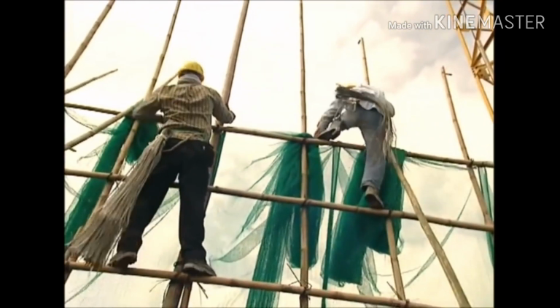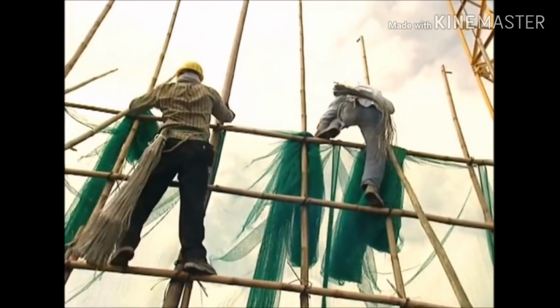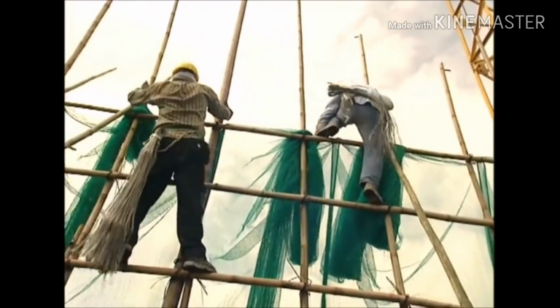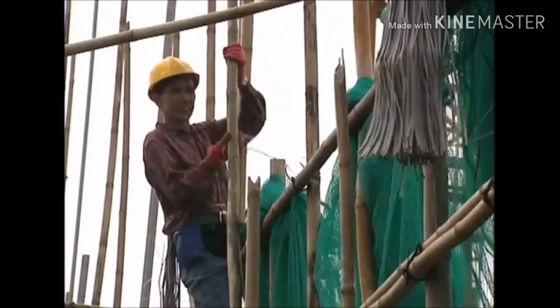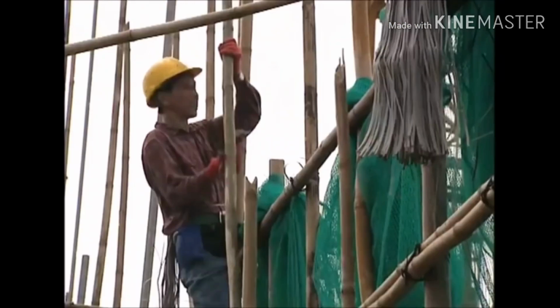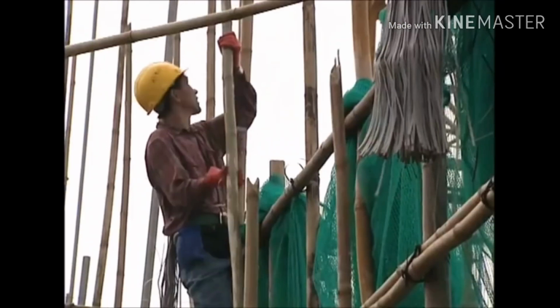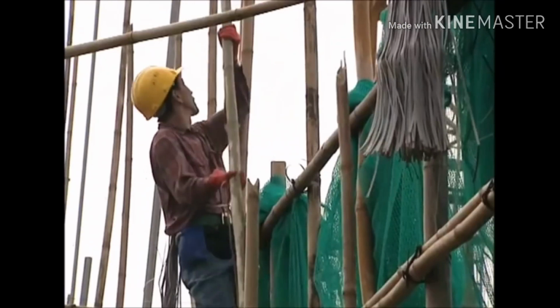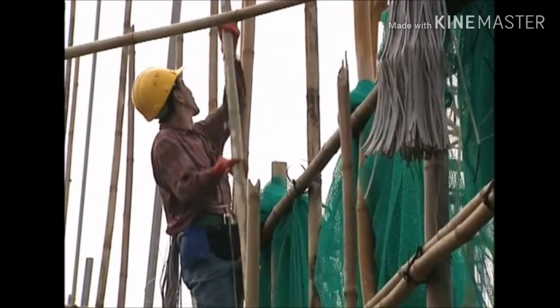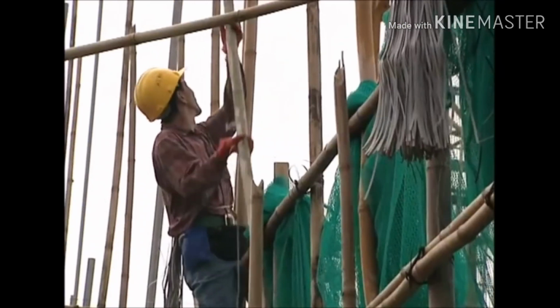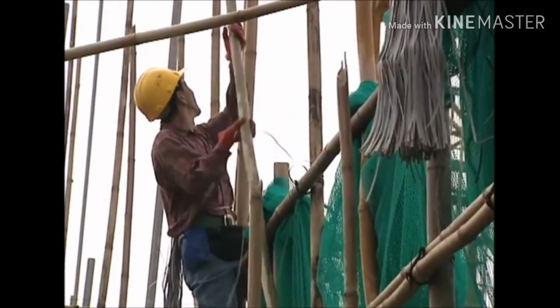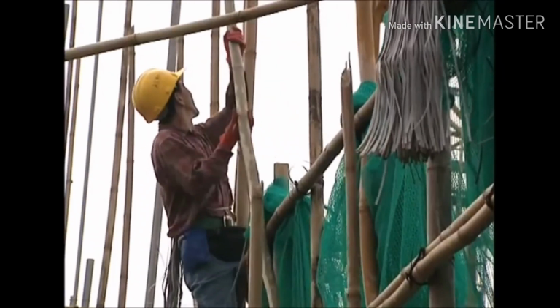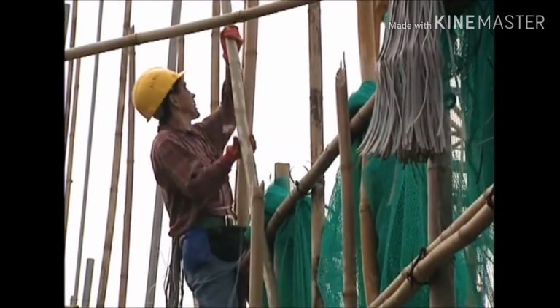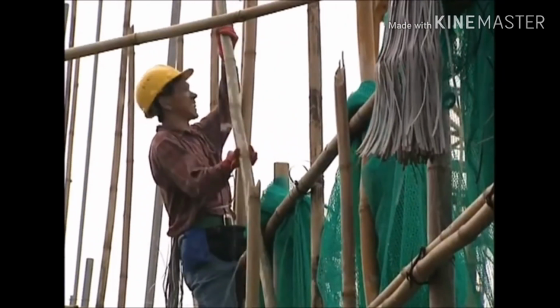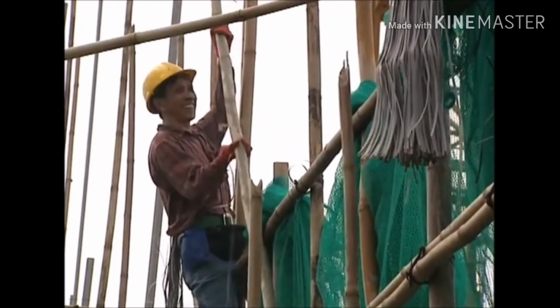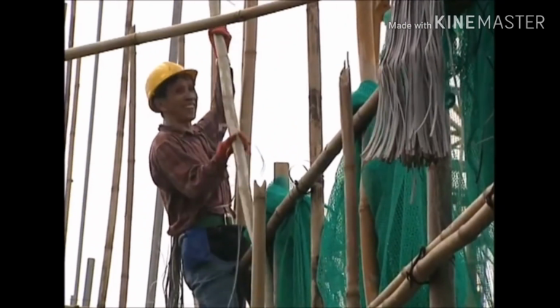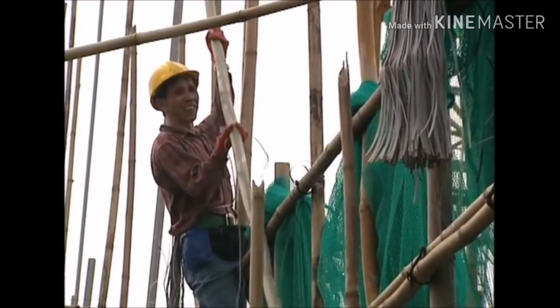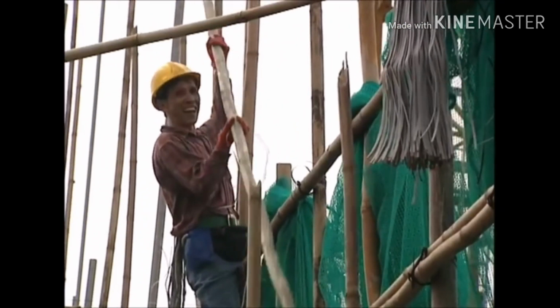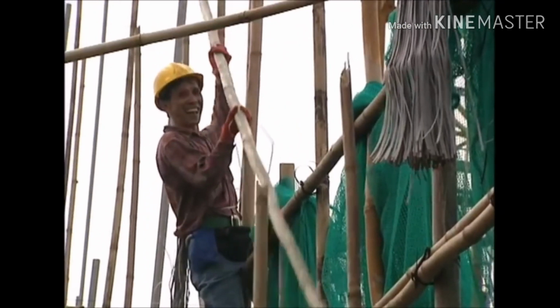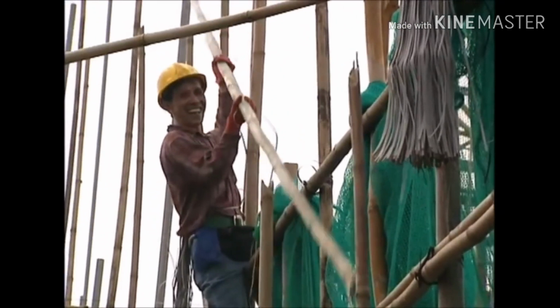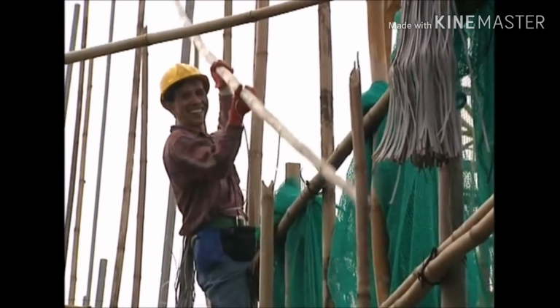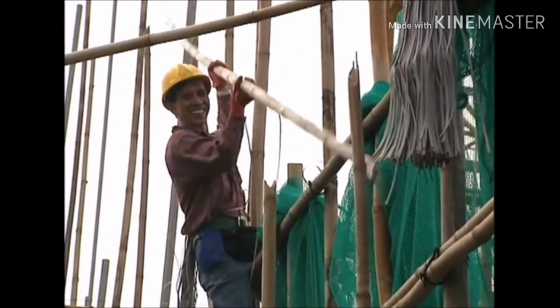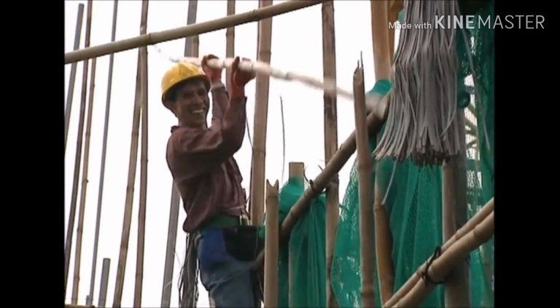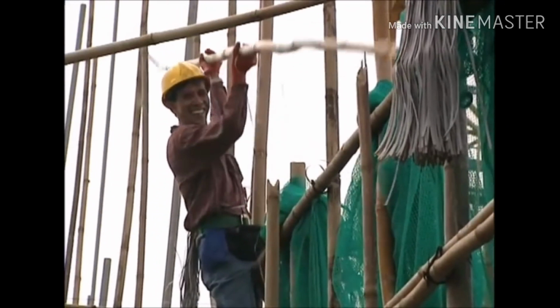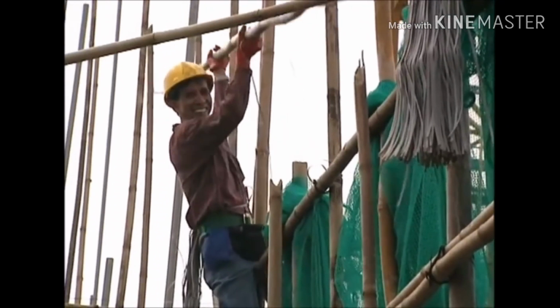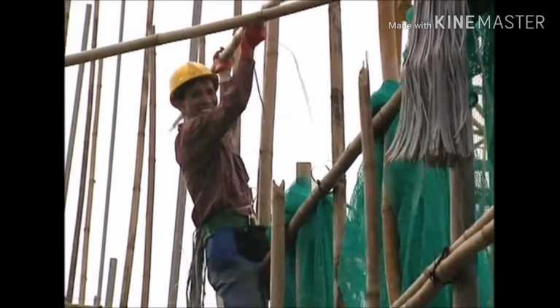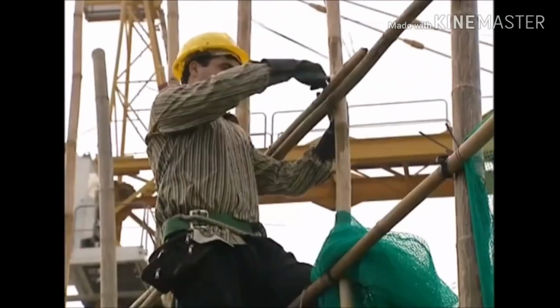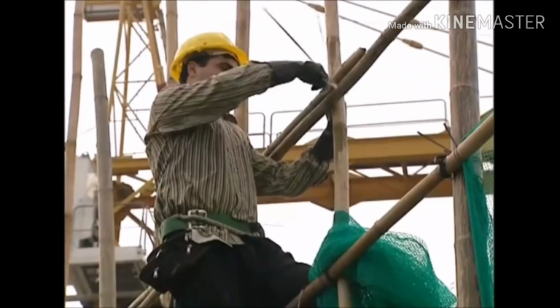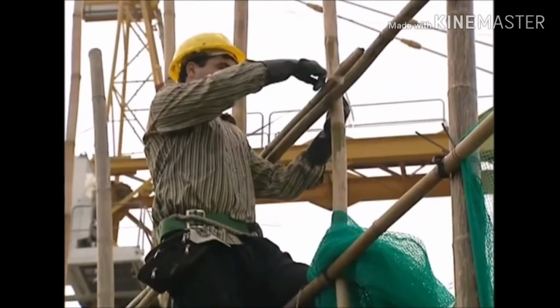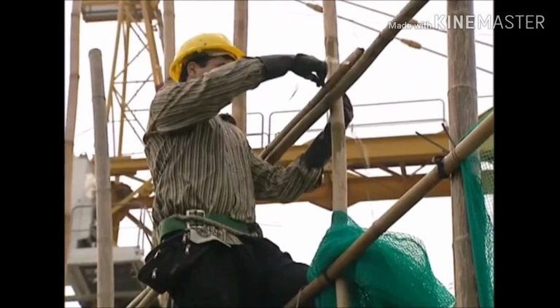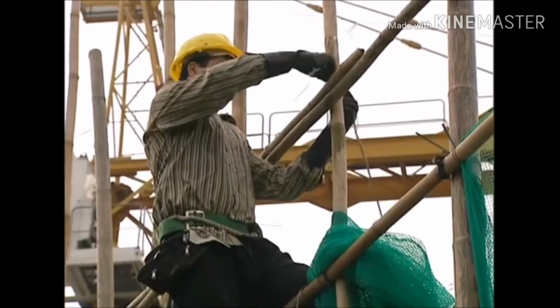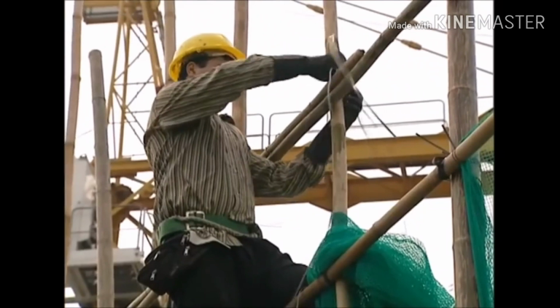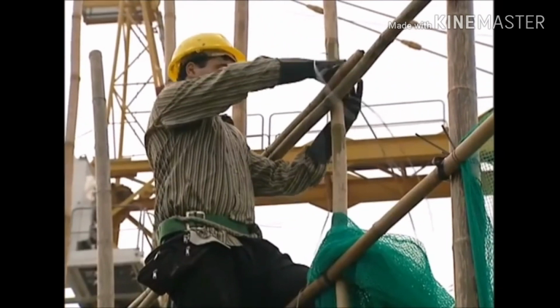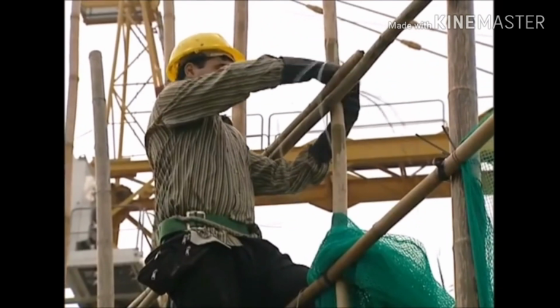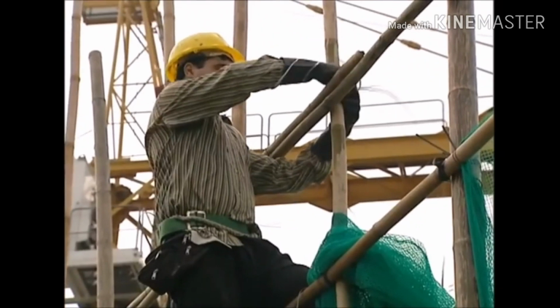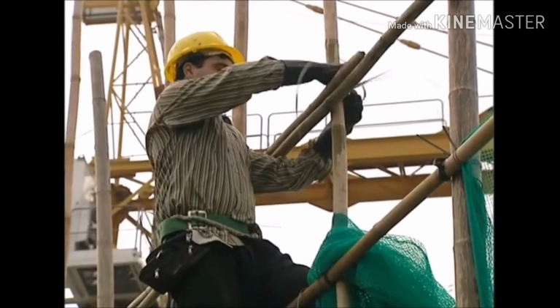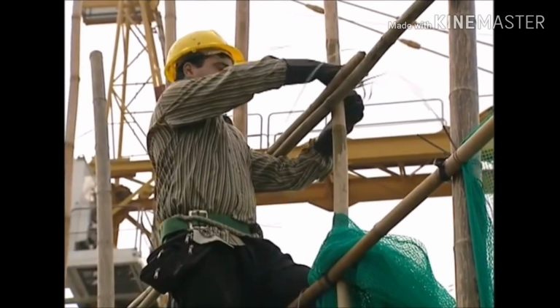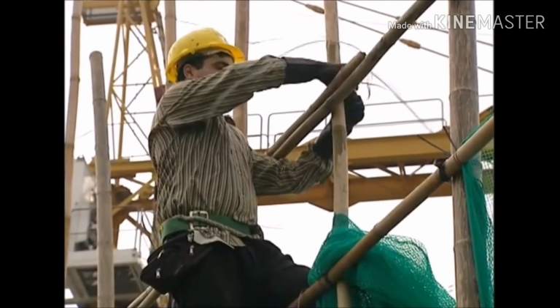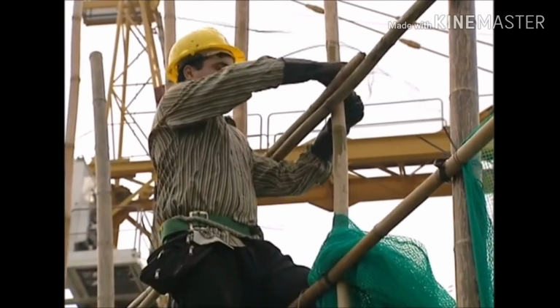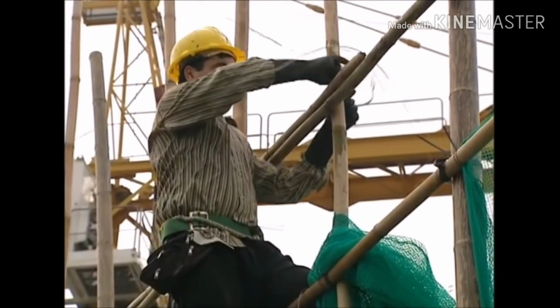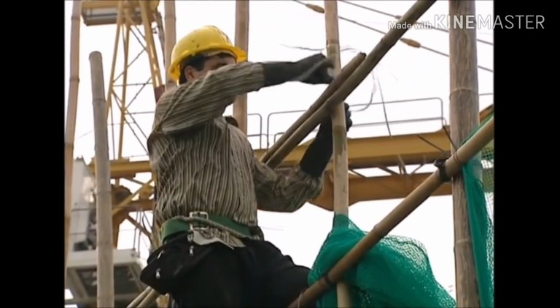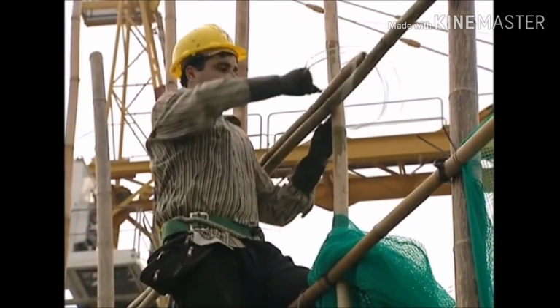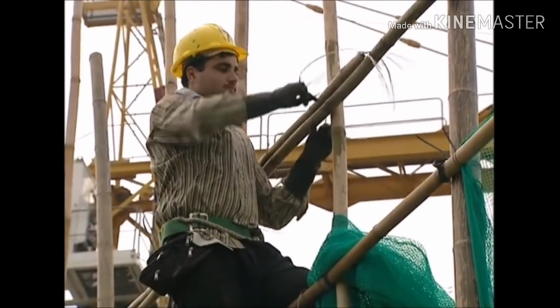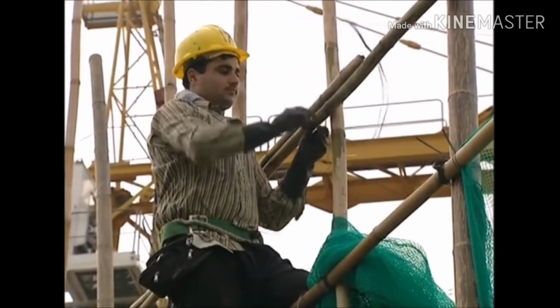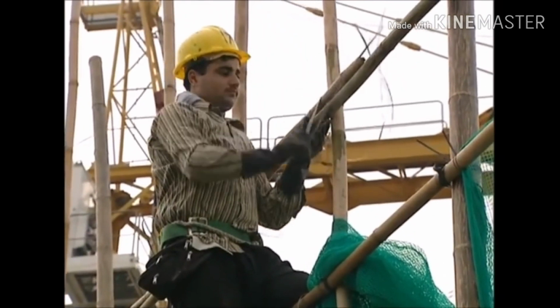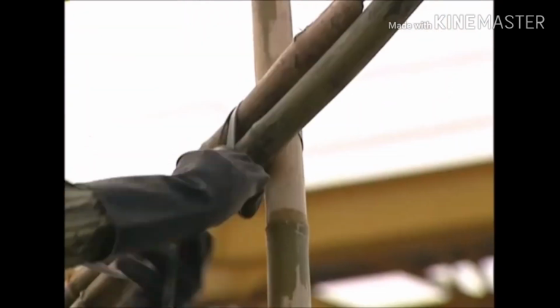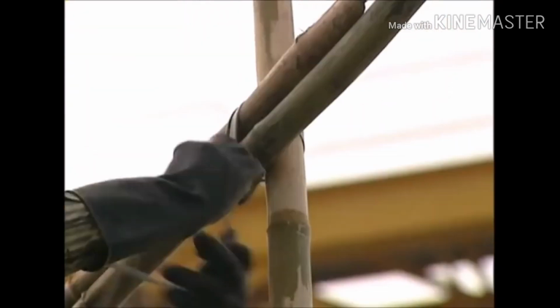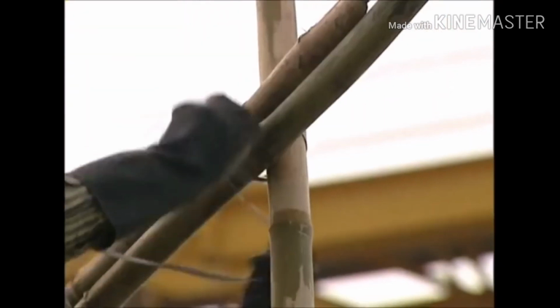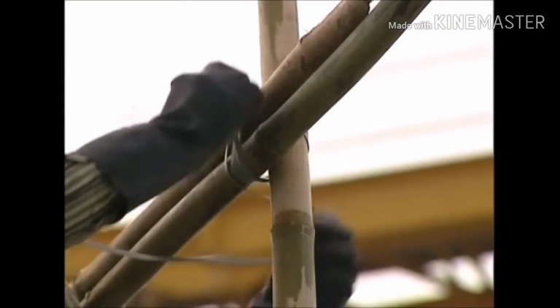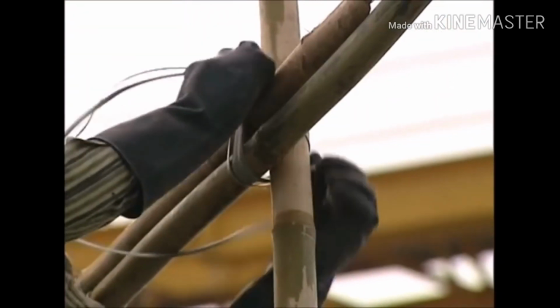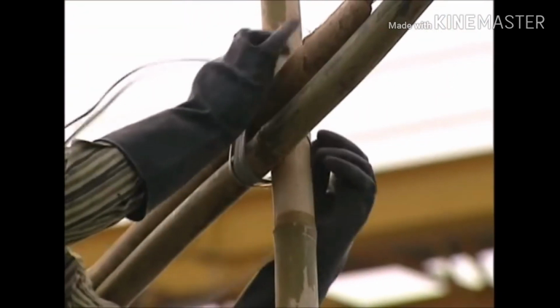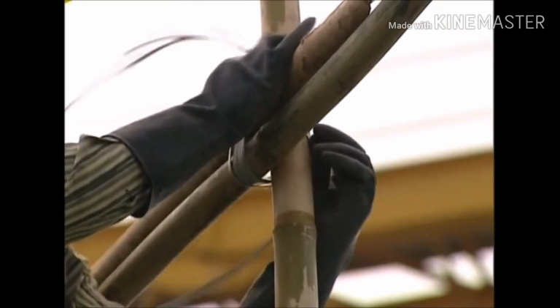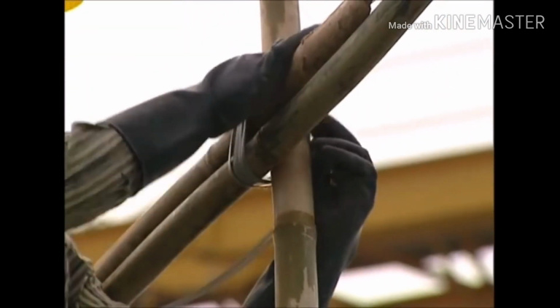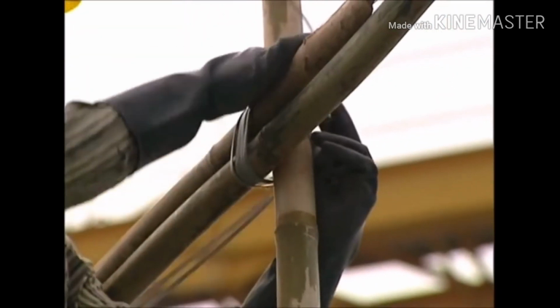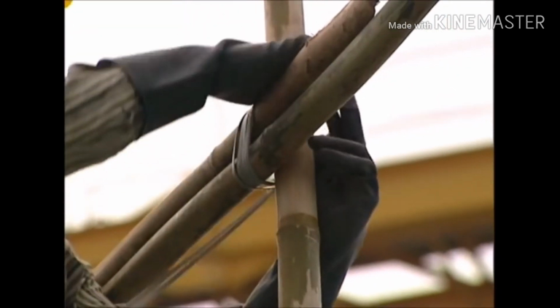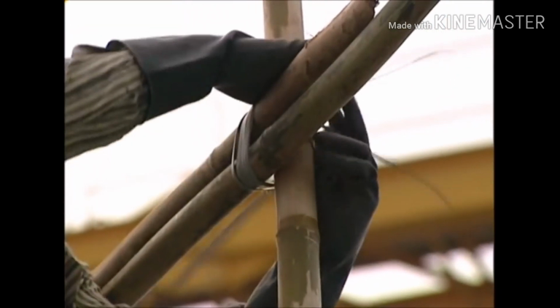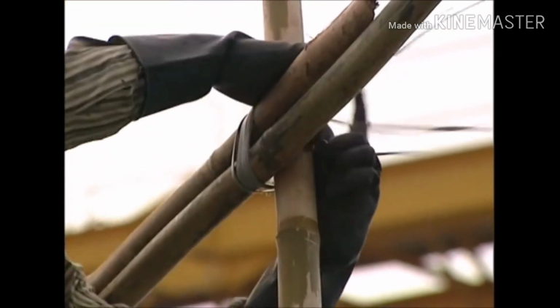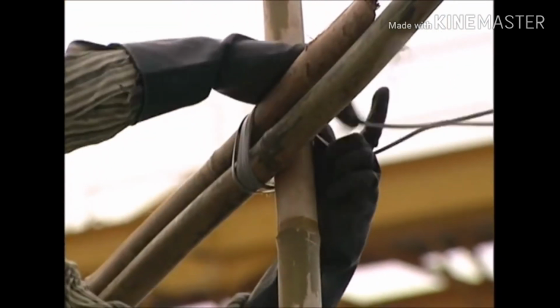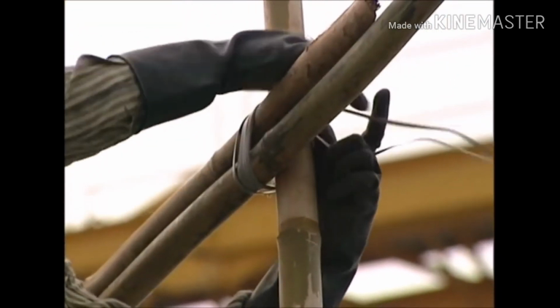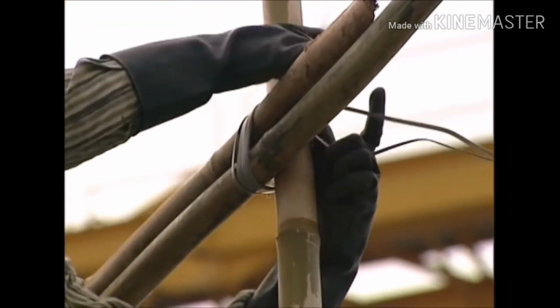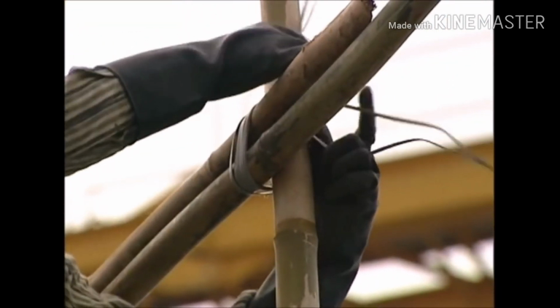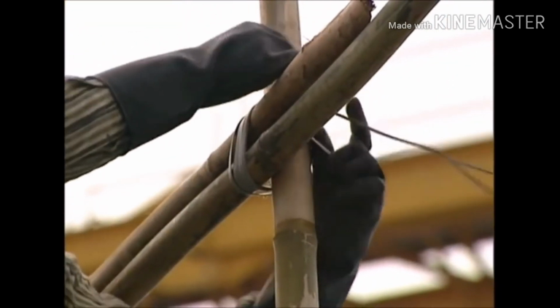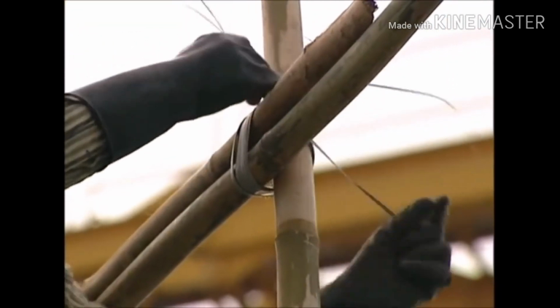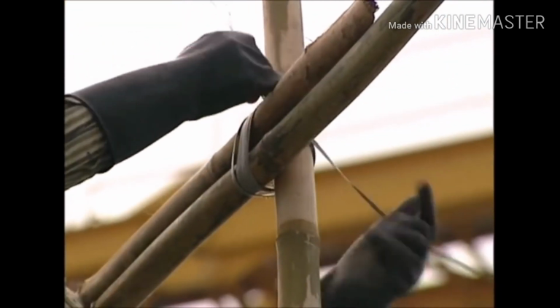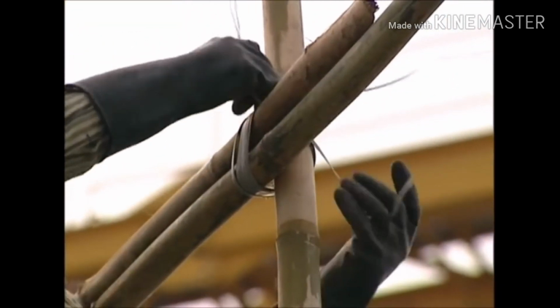On any given day, there can be hundreds of scaffolders clambering over the bamboo towers around Hong Kong.